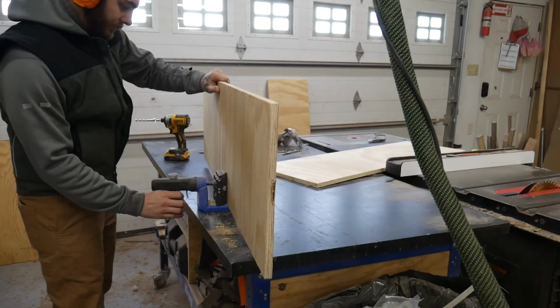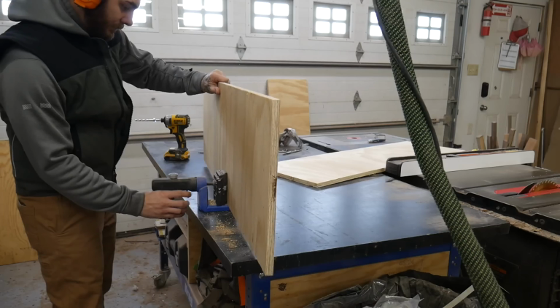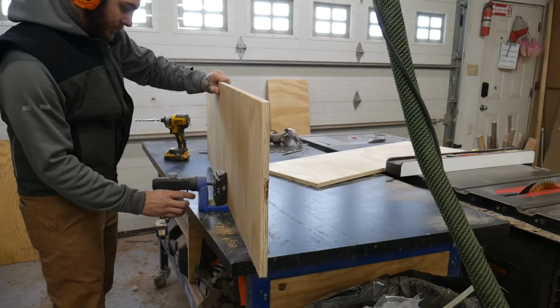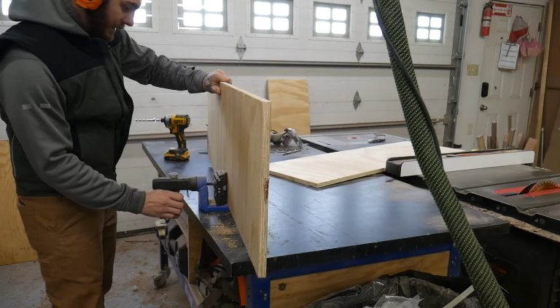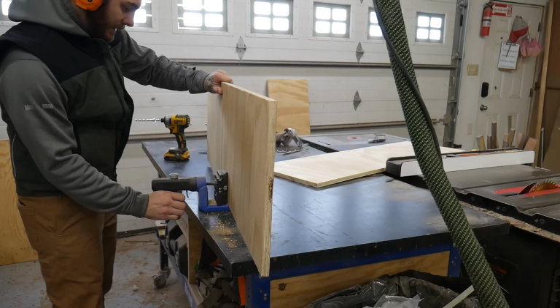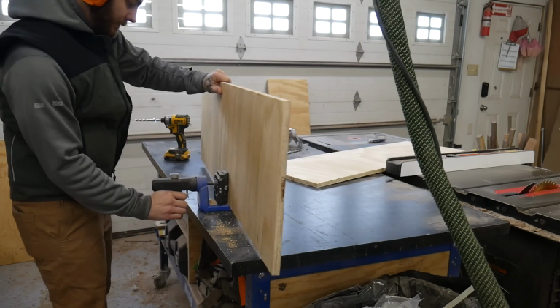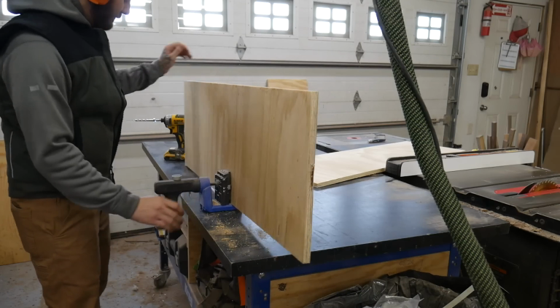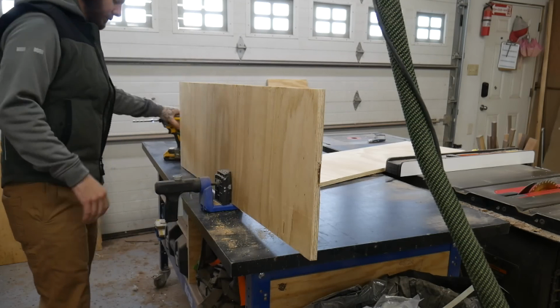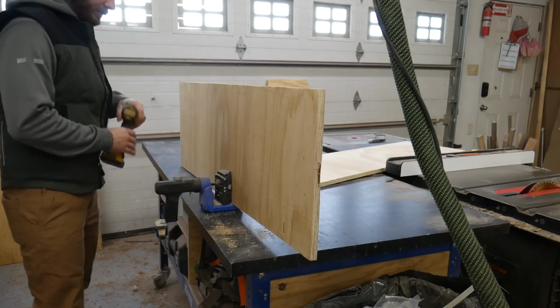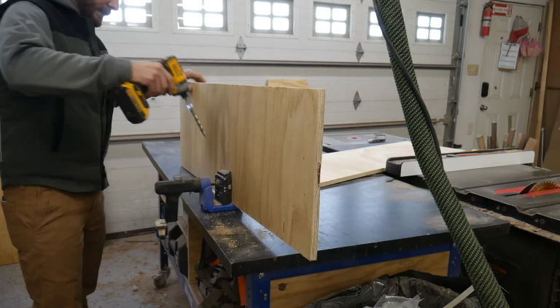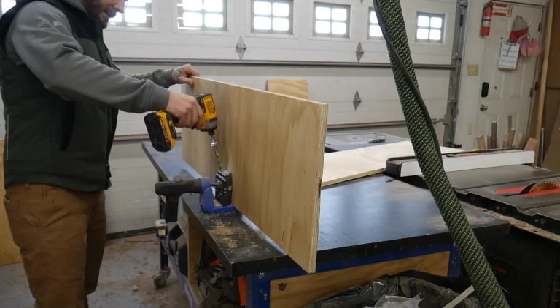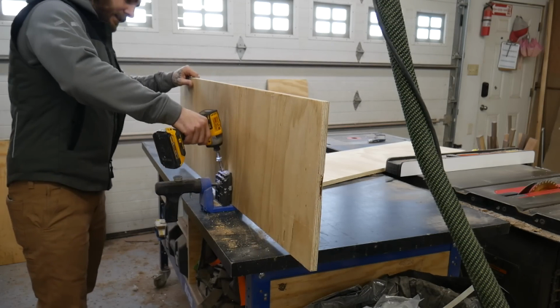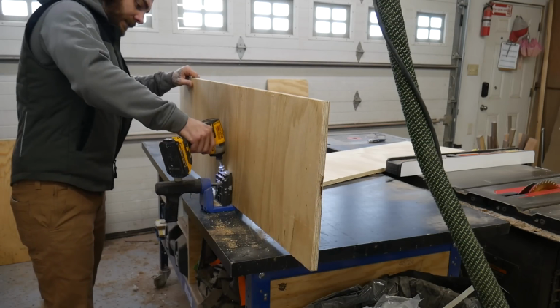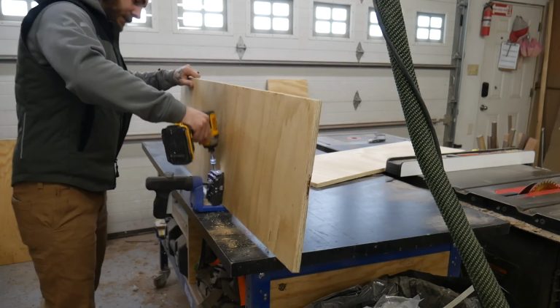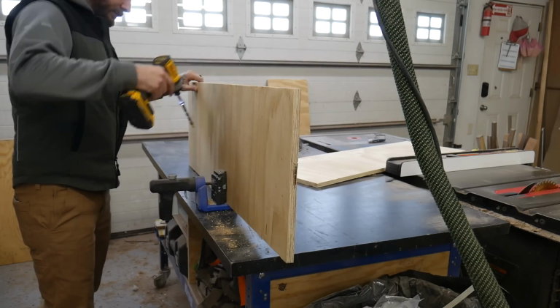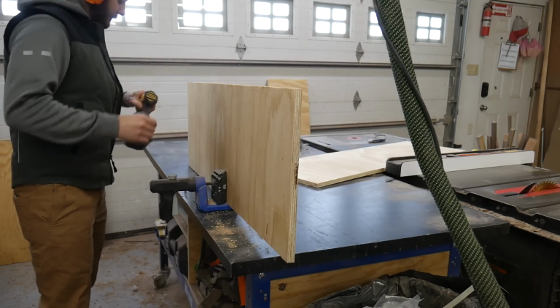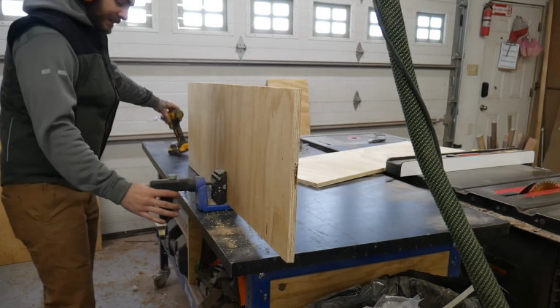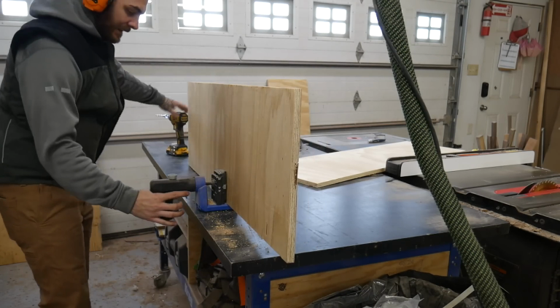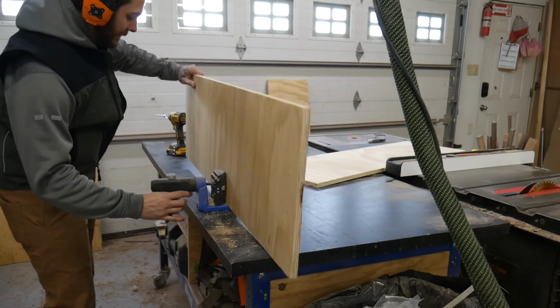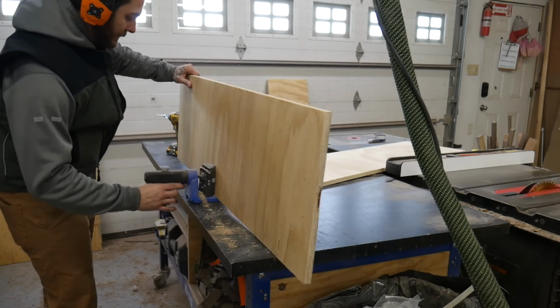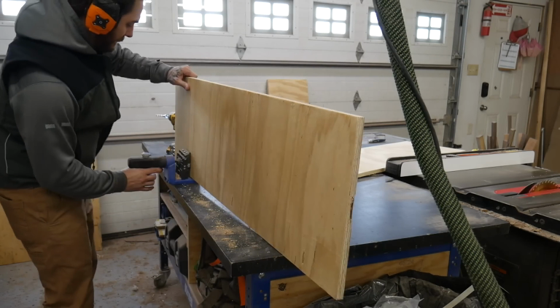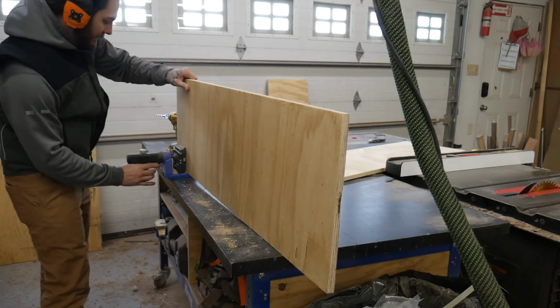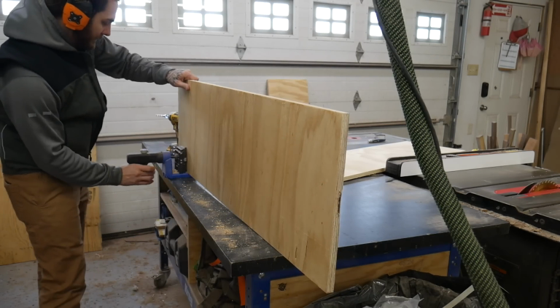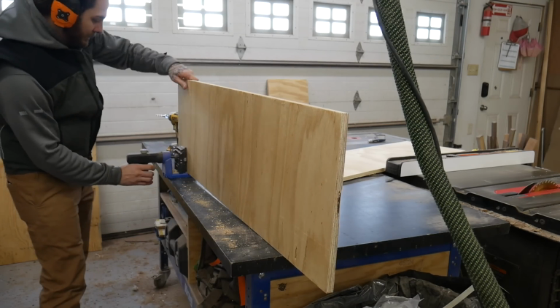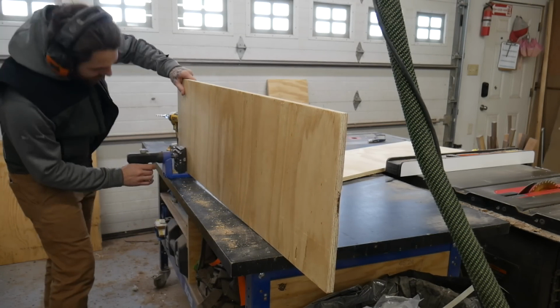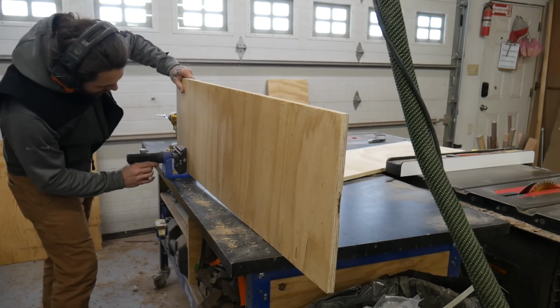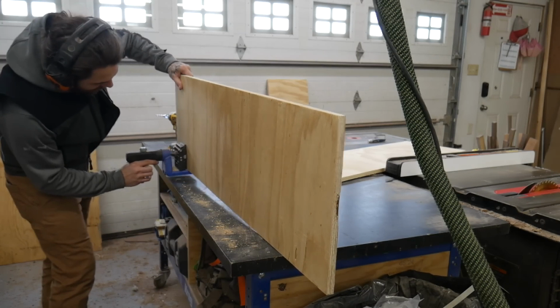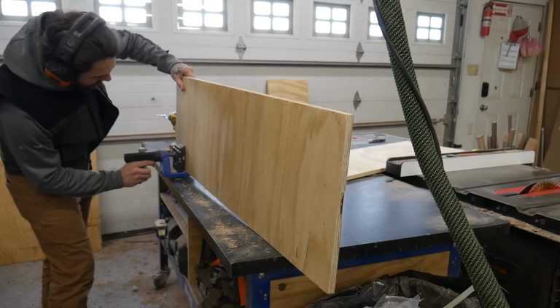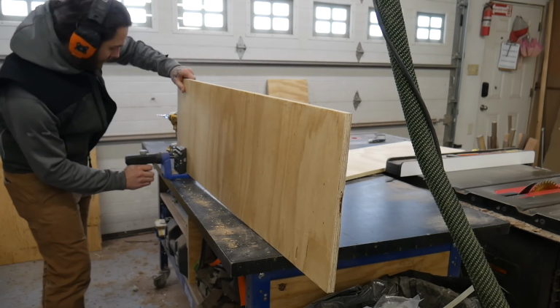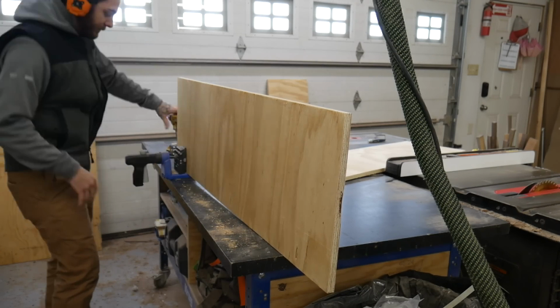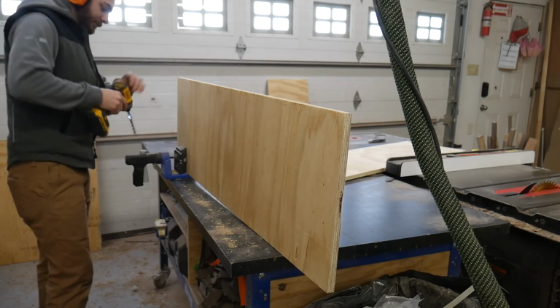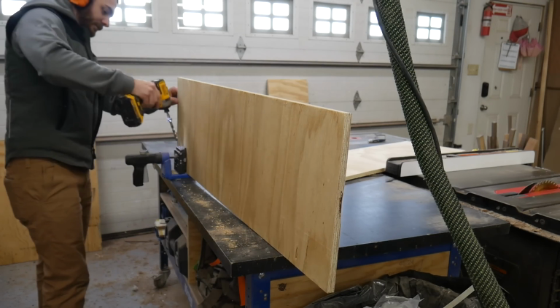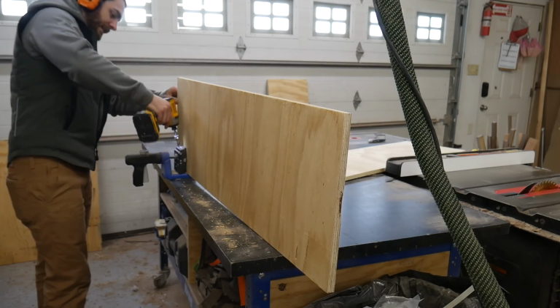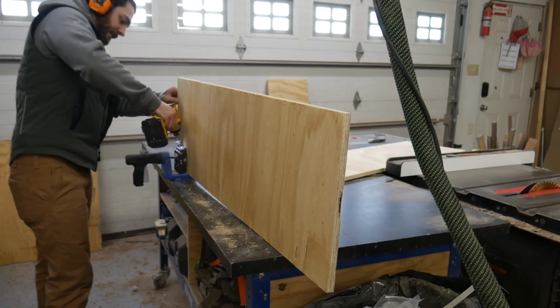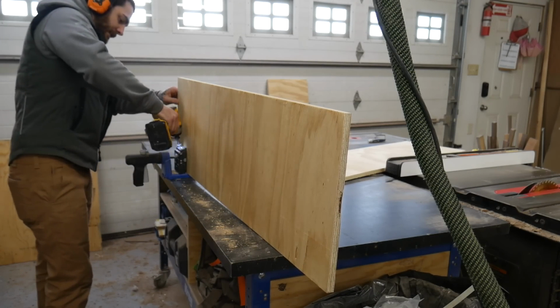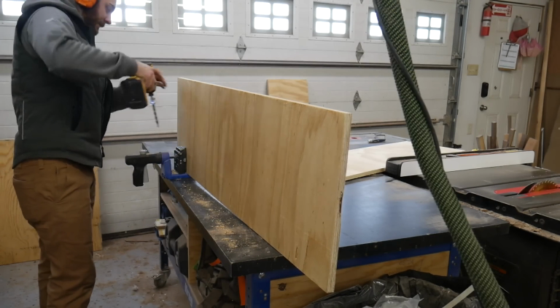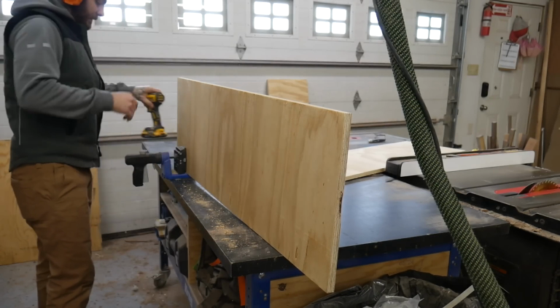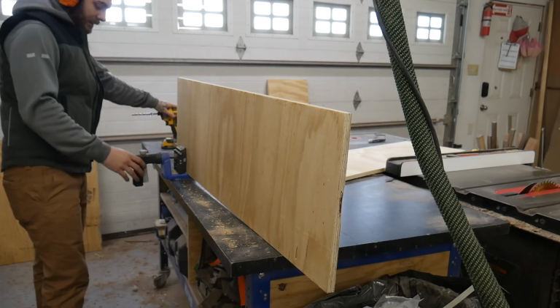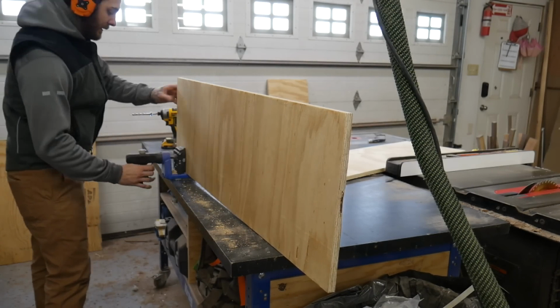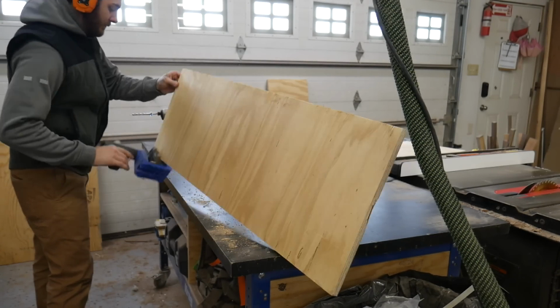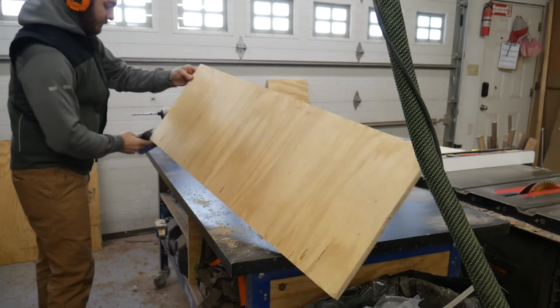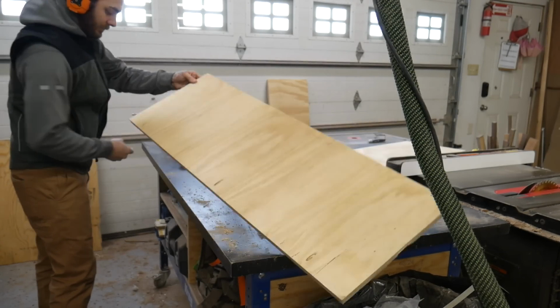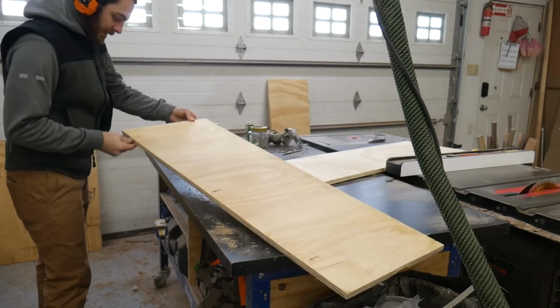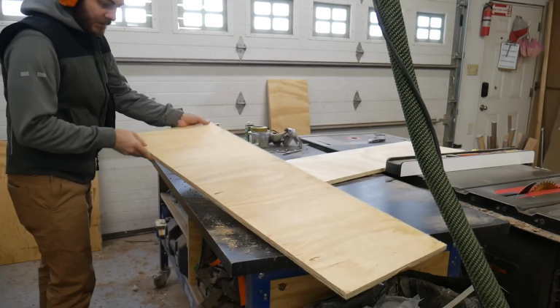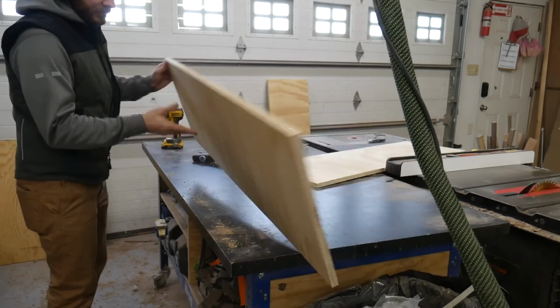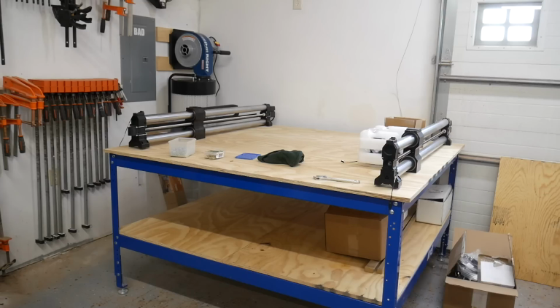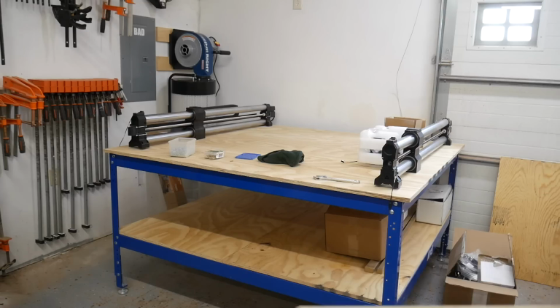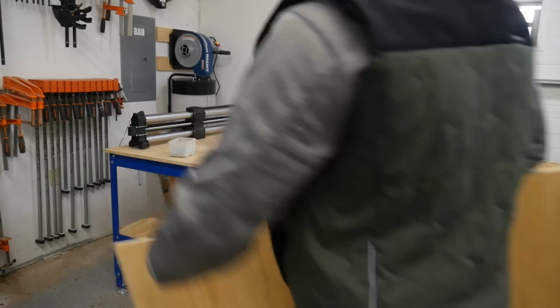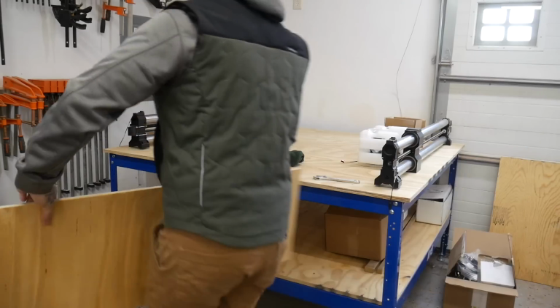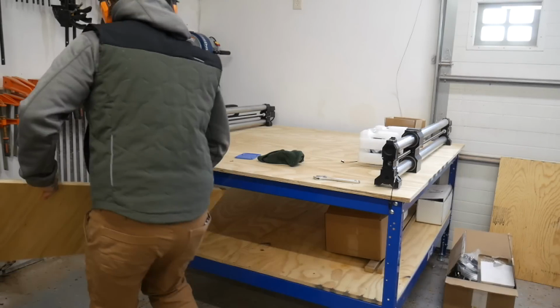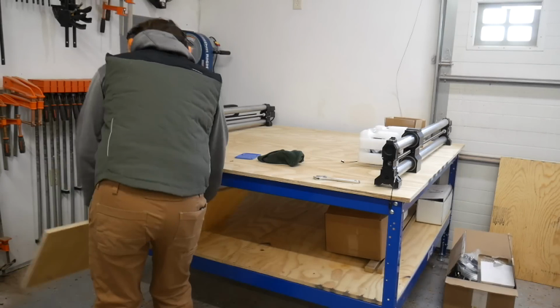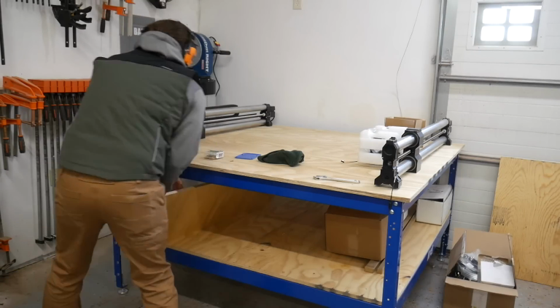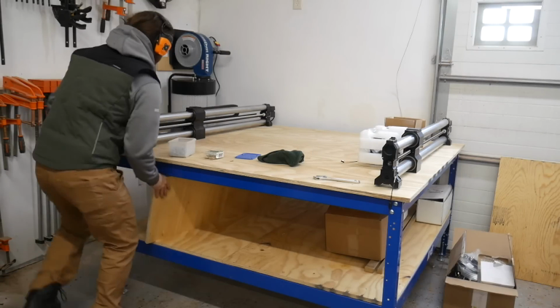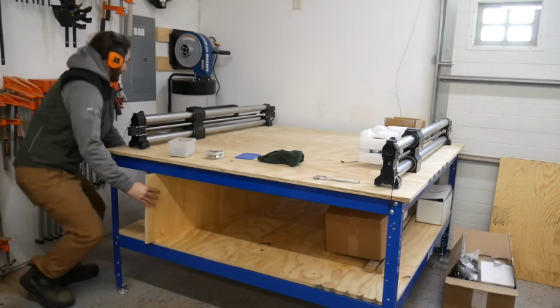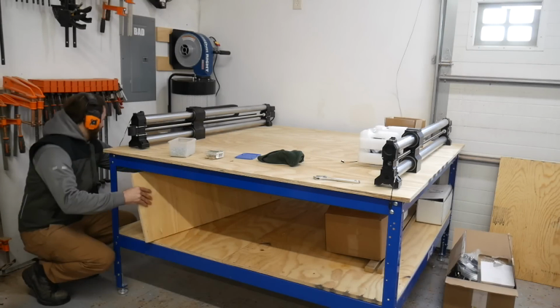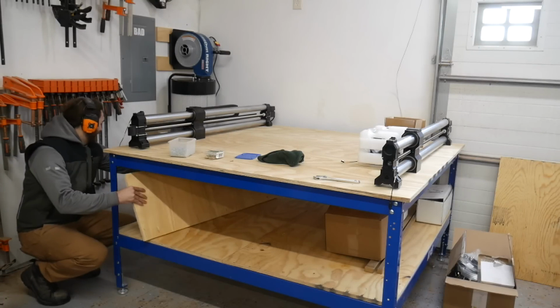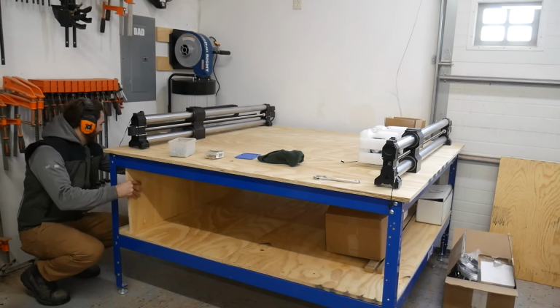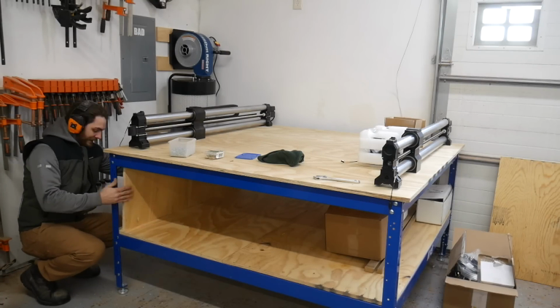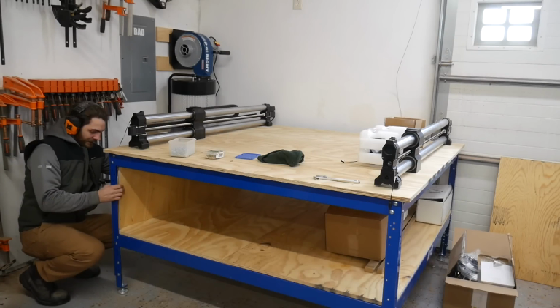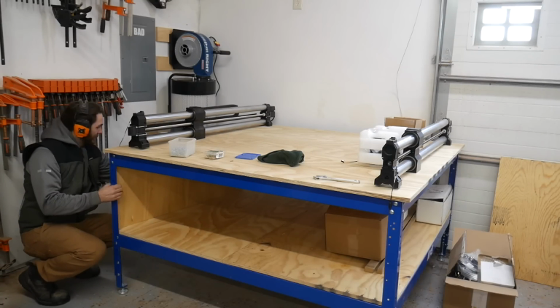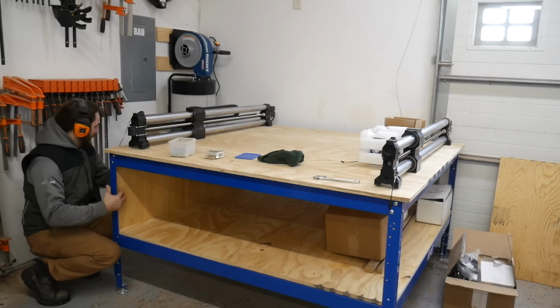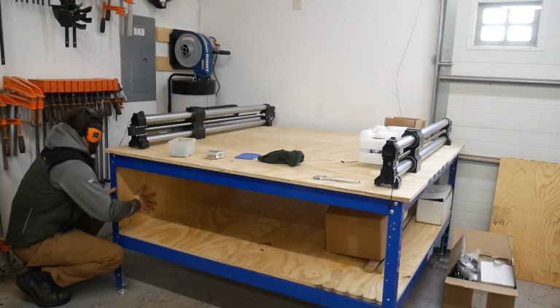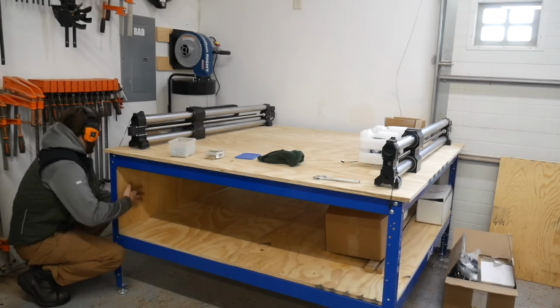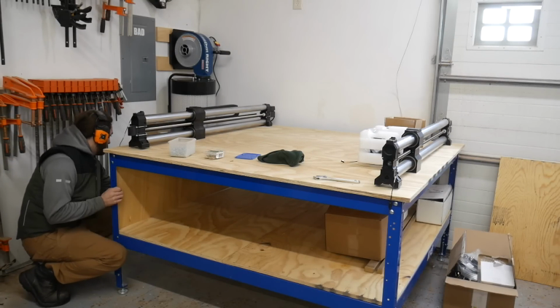To help with rigidity and keeping dust out of the bottom, I added these side panels. This will also give me something to mount all the electronics to.